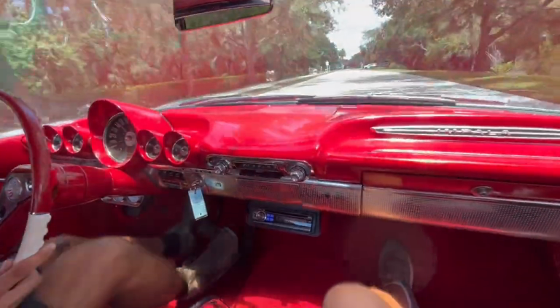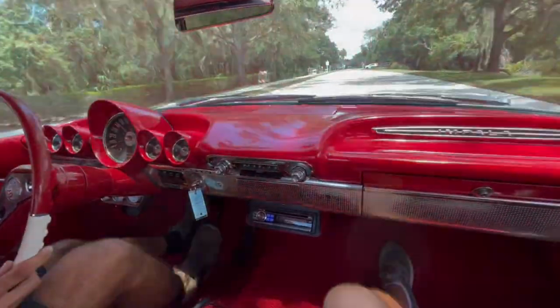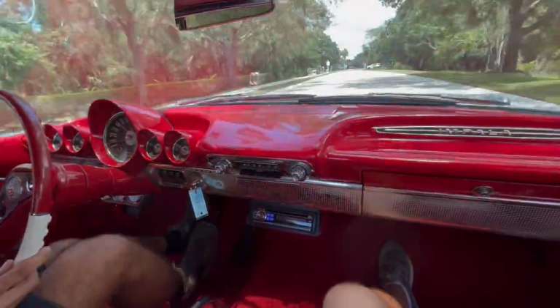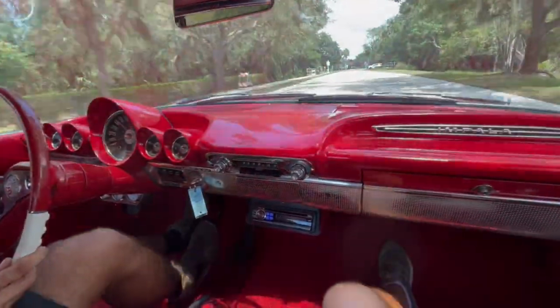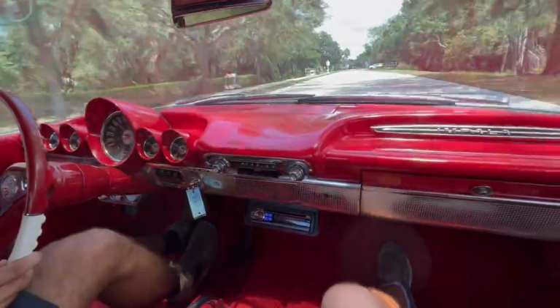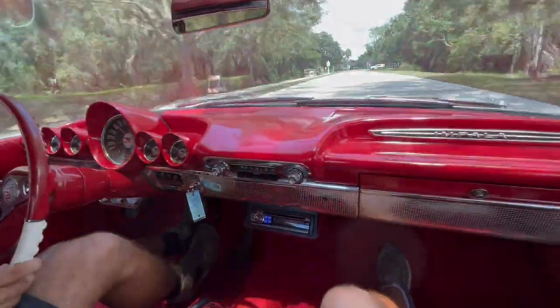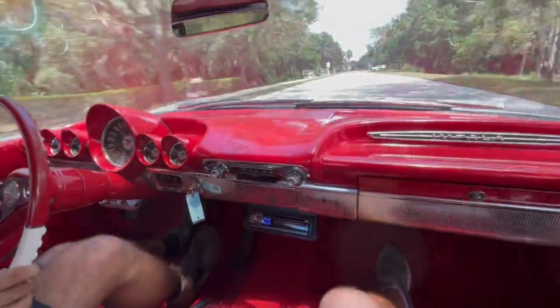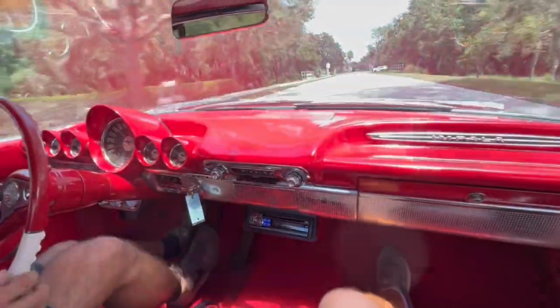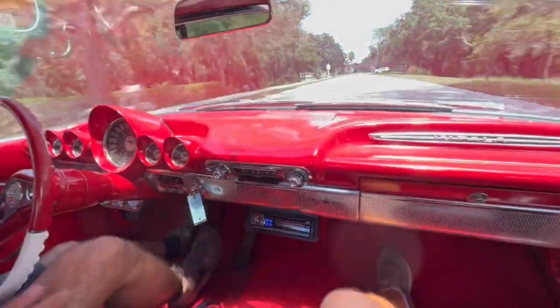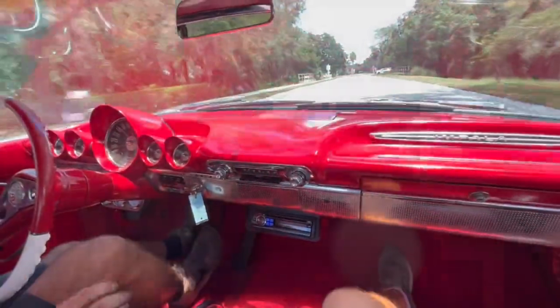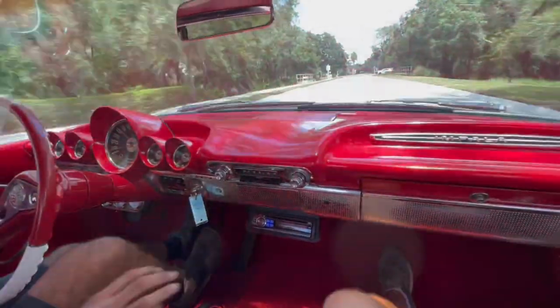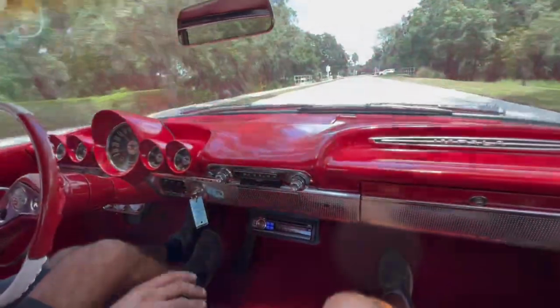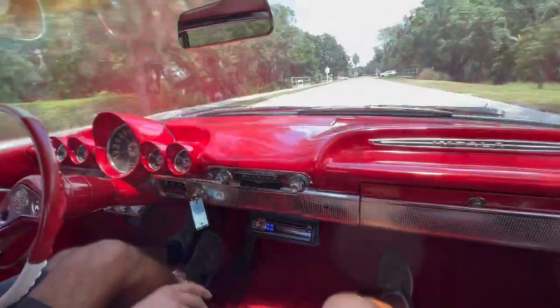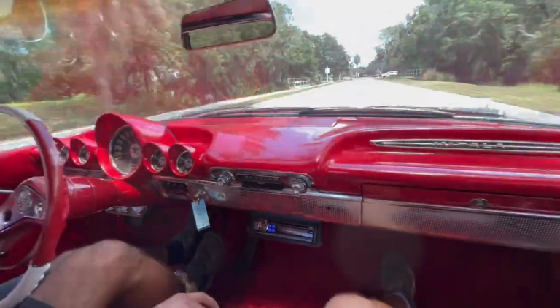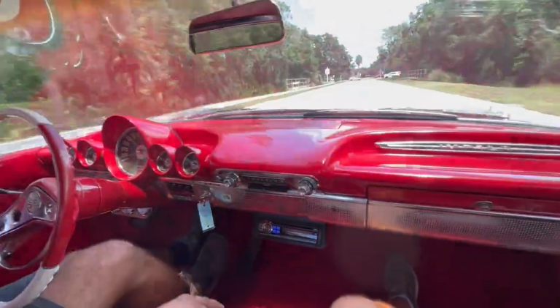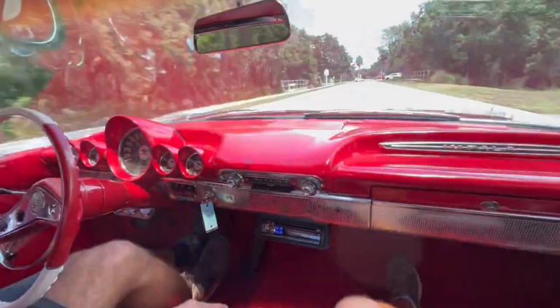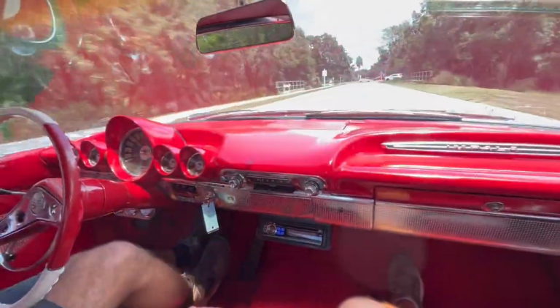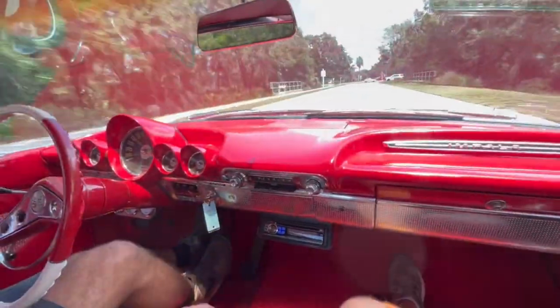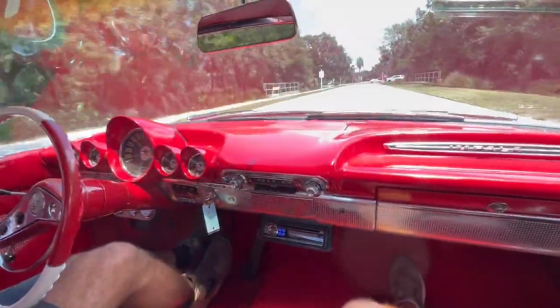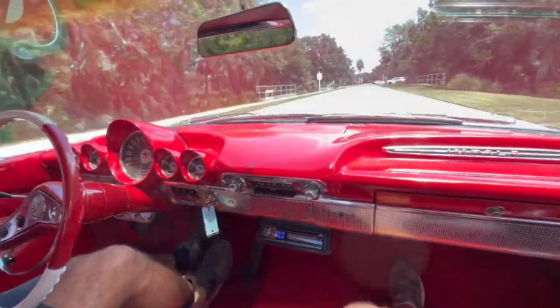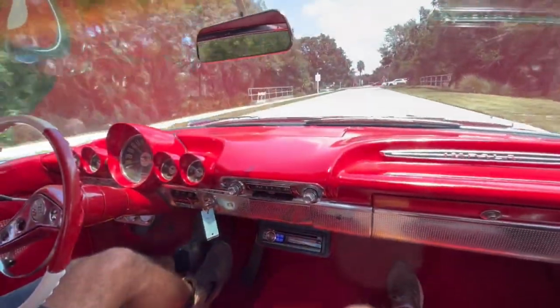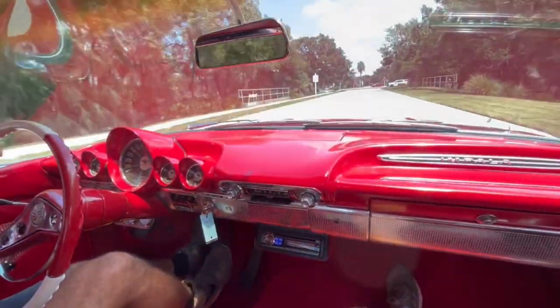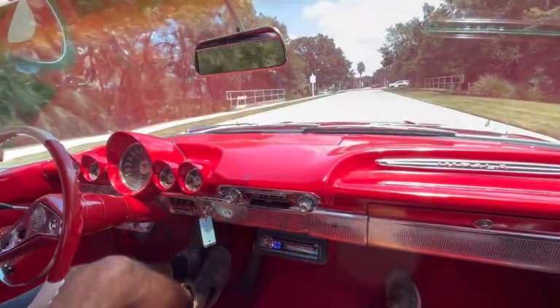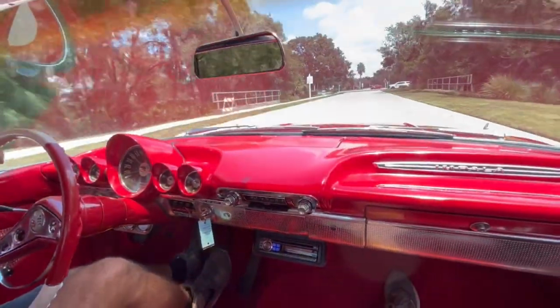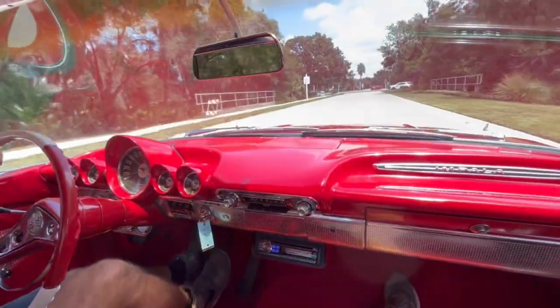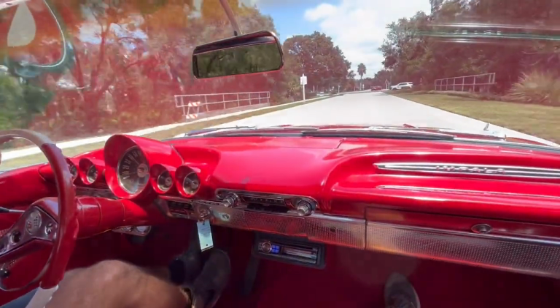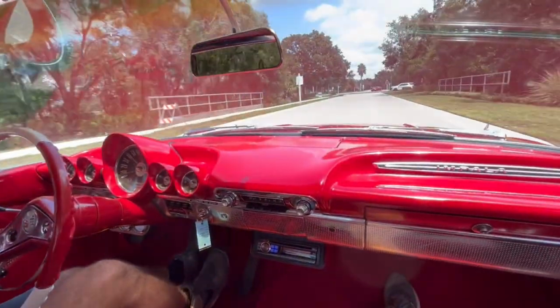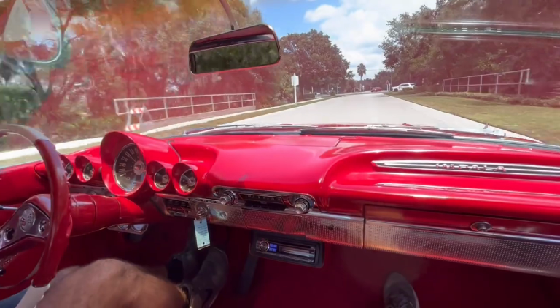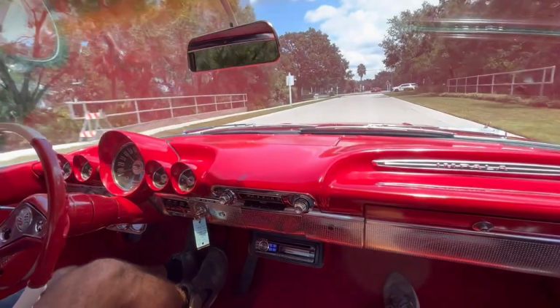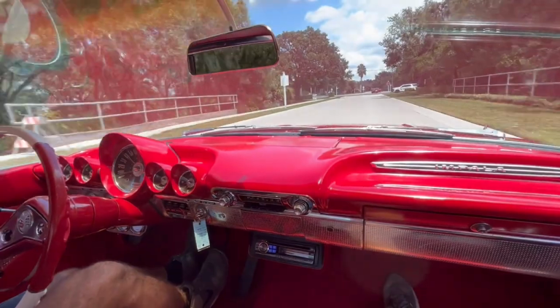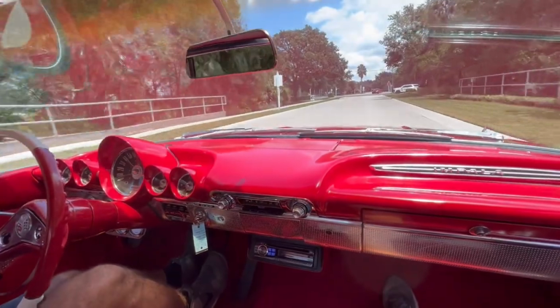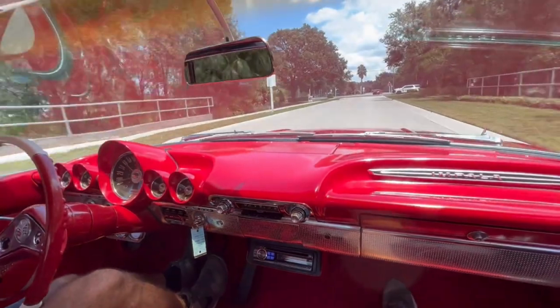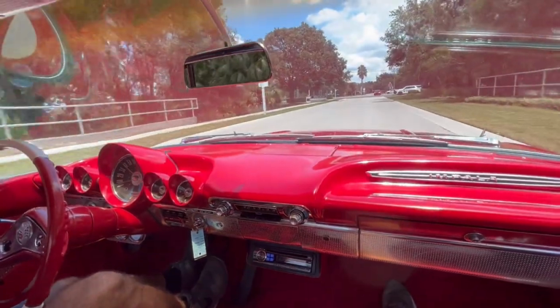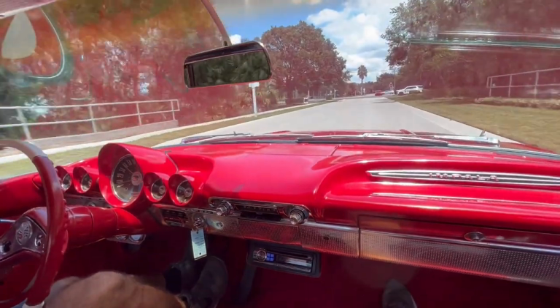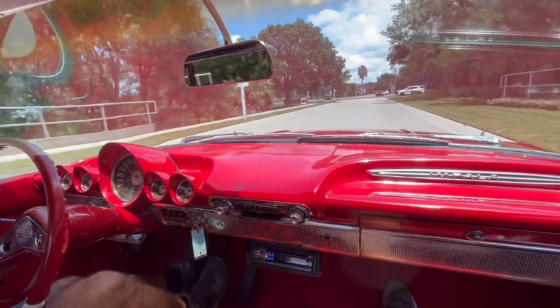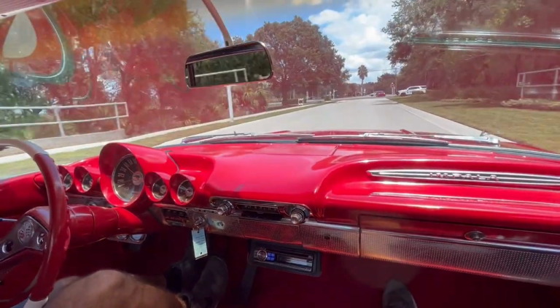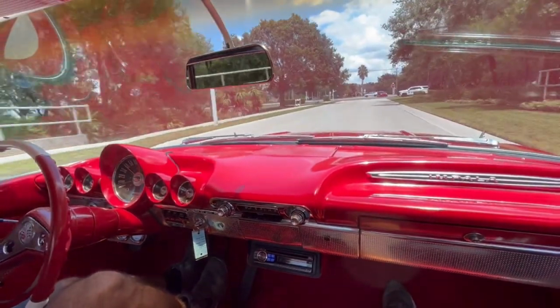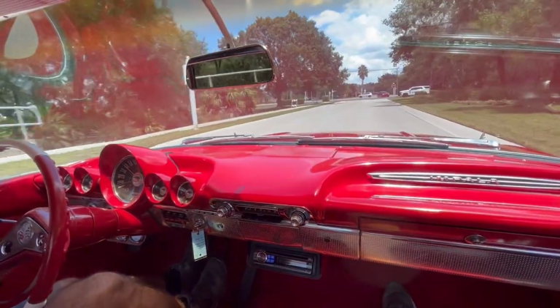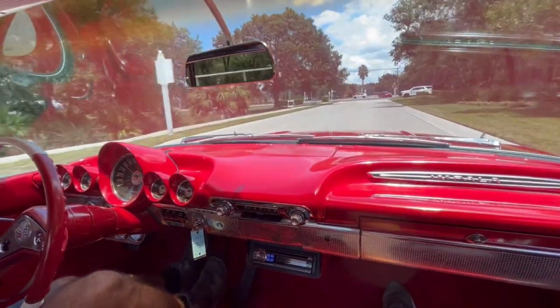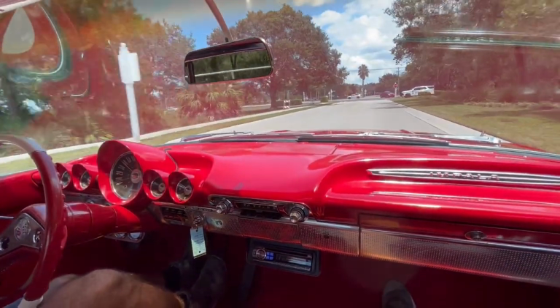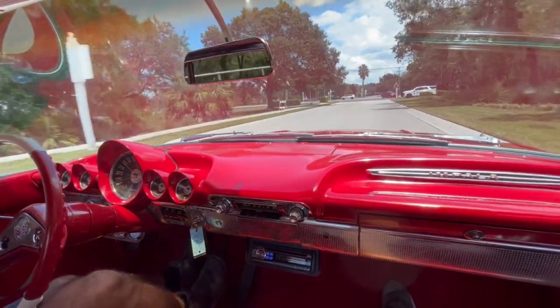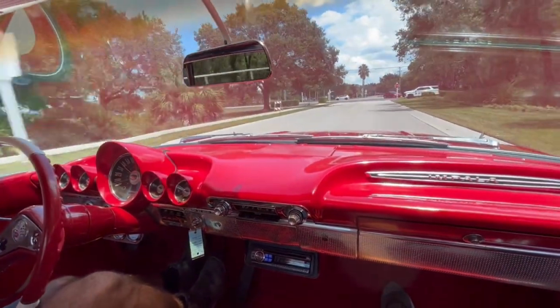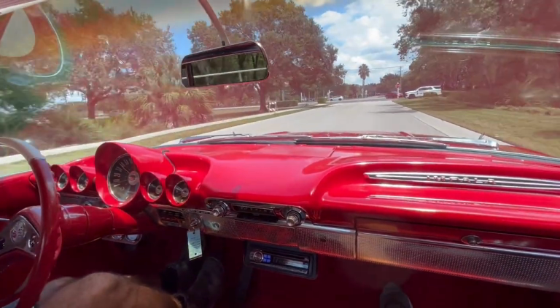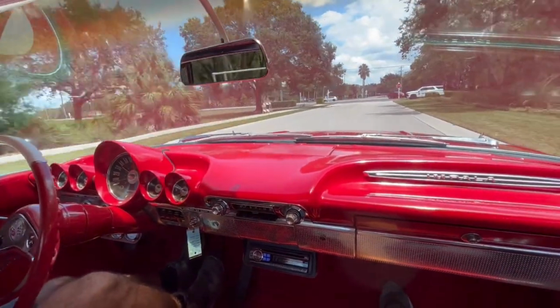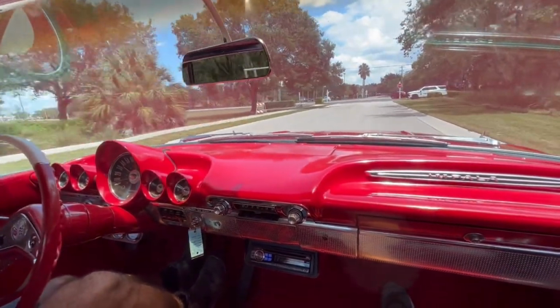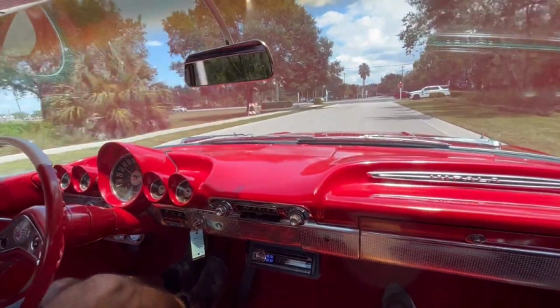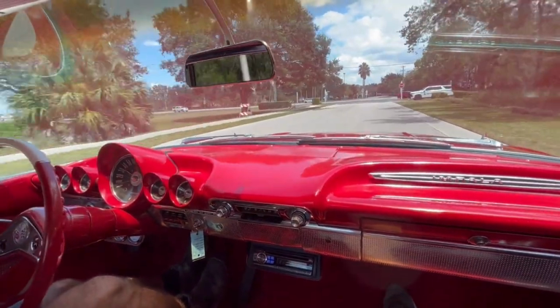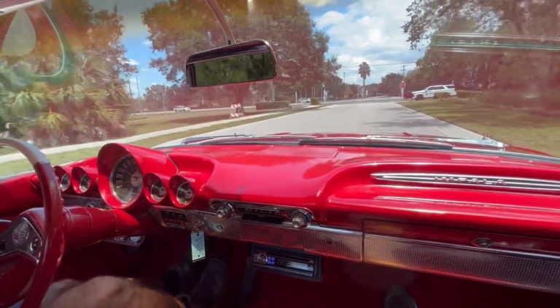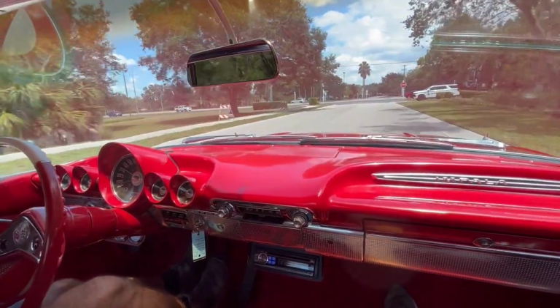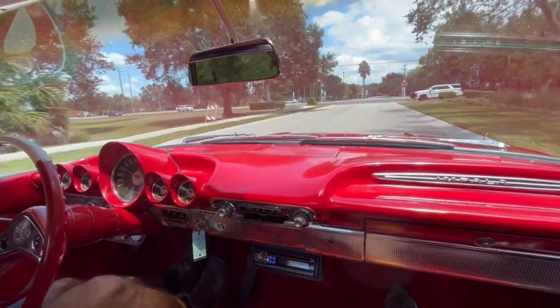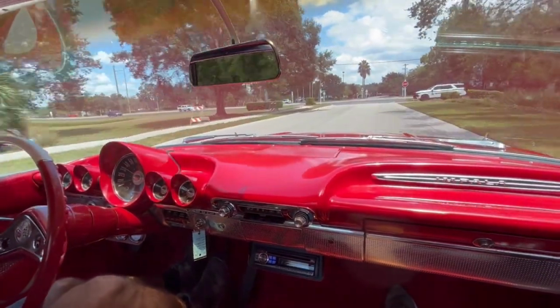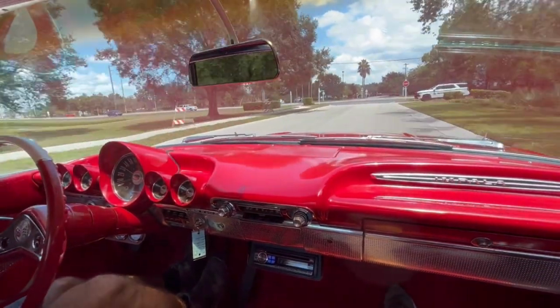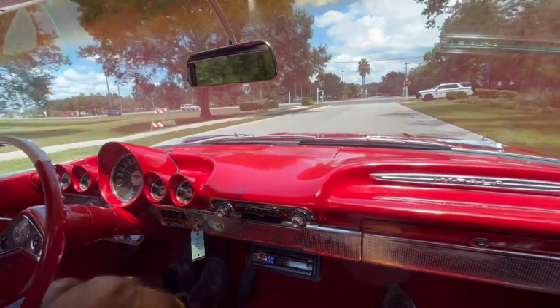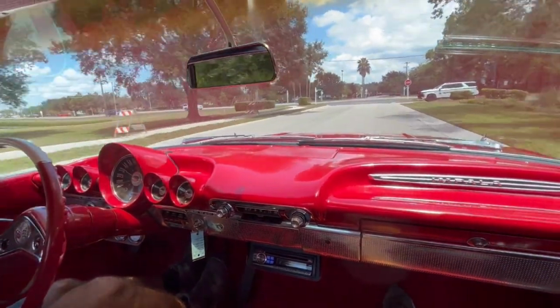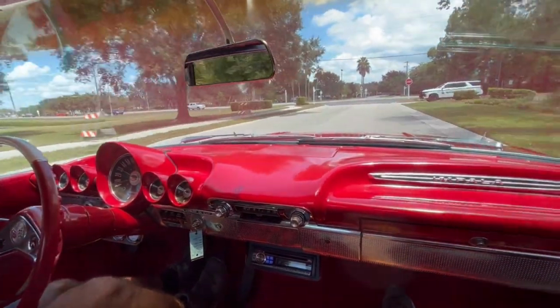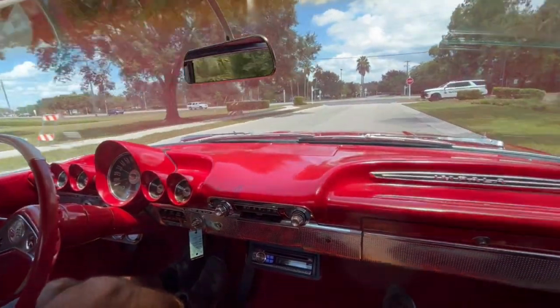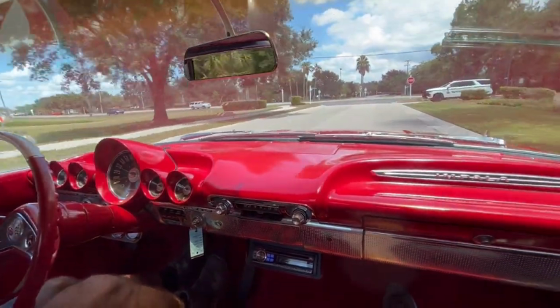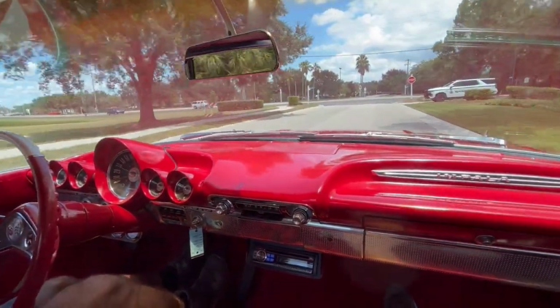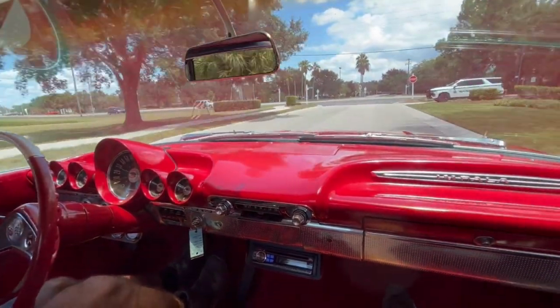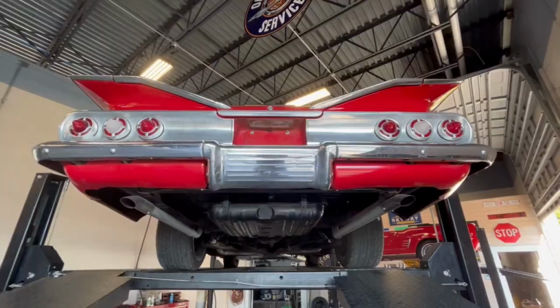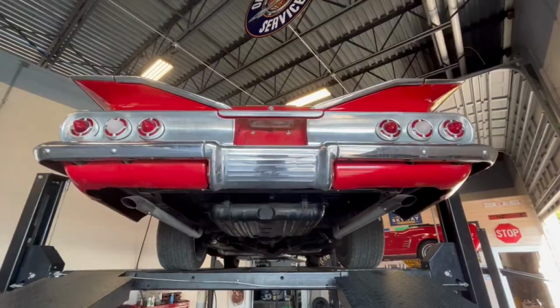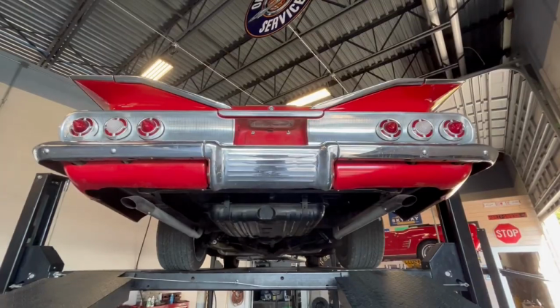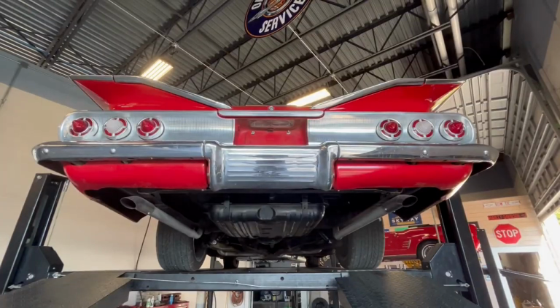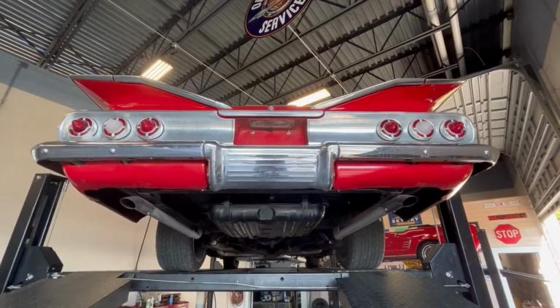We're going to get this Red Beauty back on the lift so you guys can take a sneak peek at the underneath. We'll see you there. Let's go.